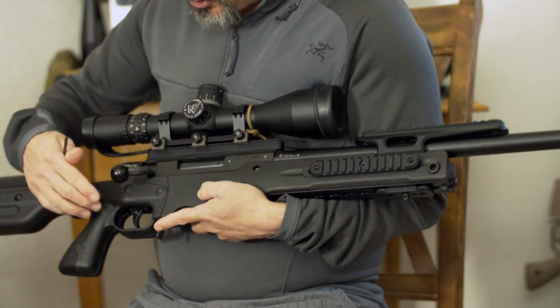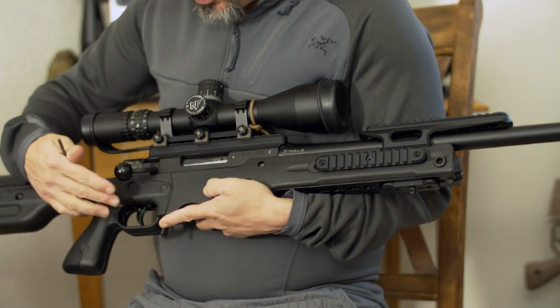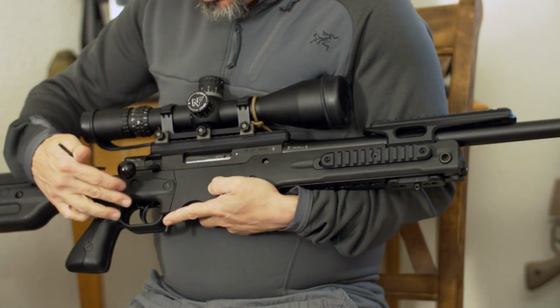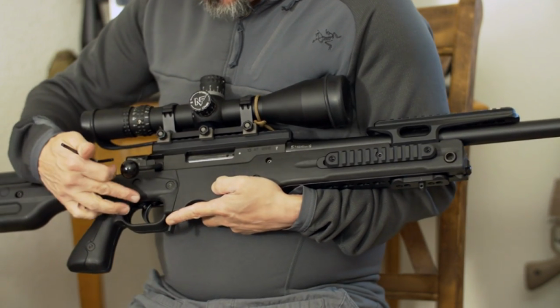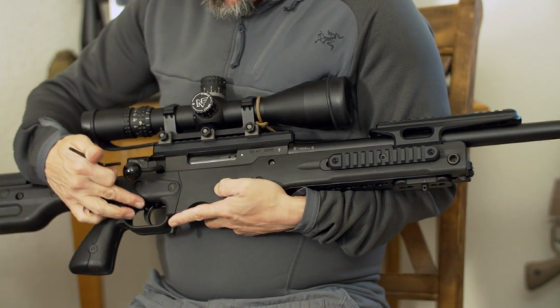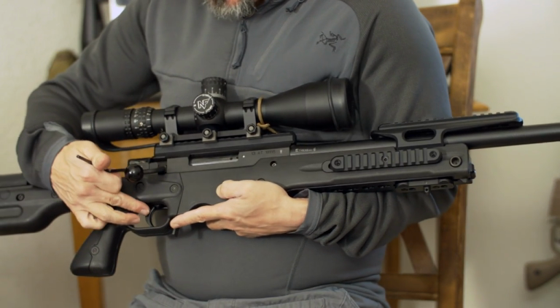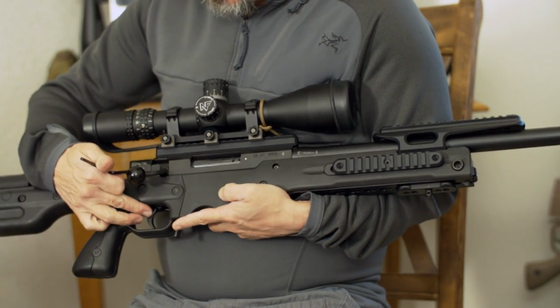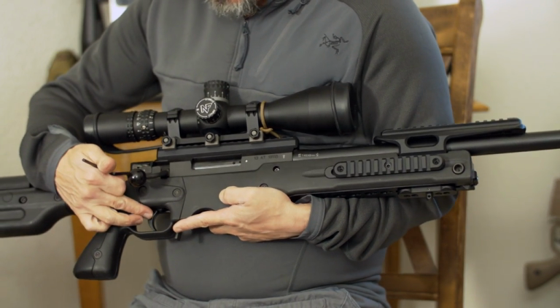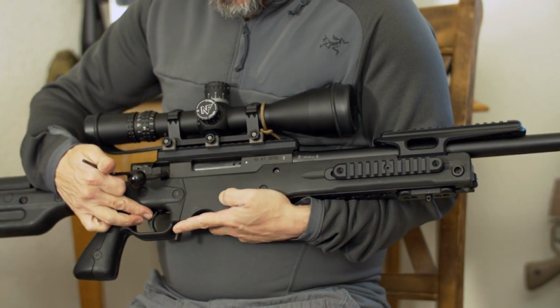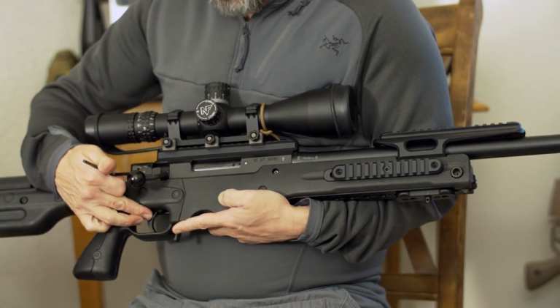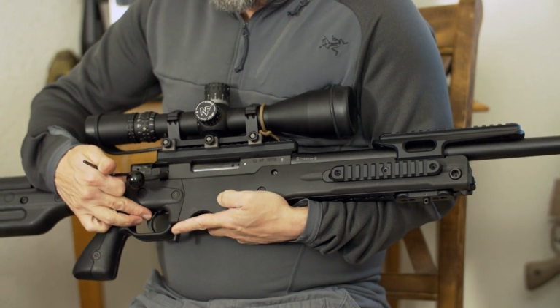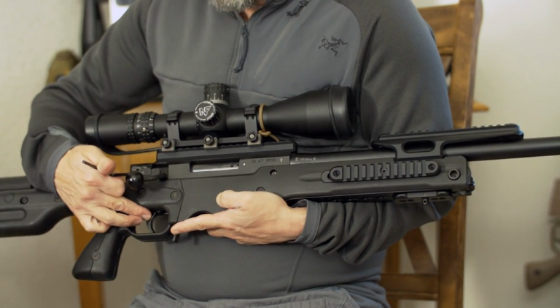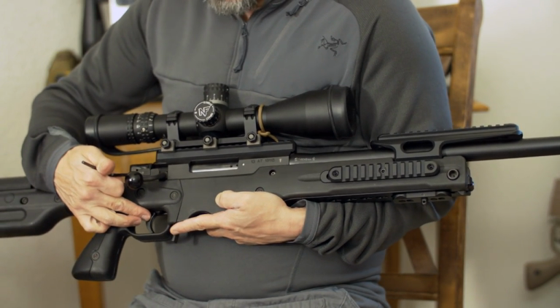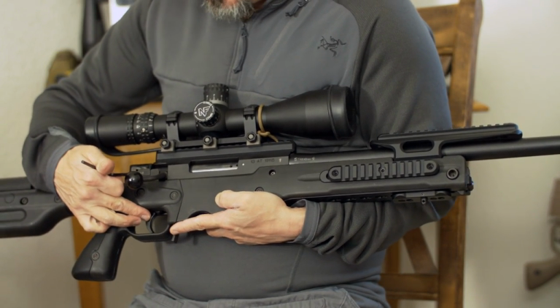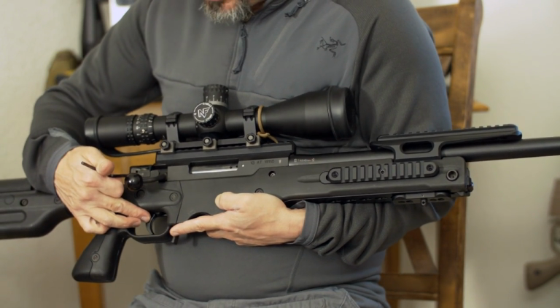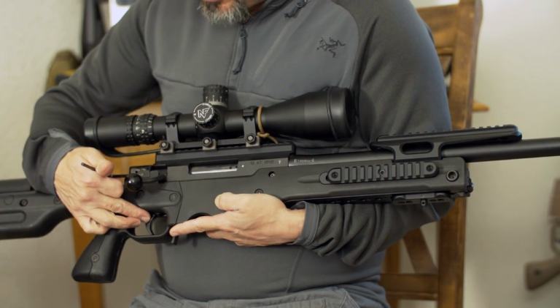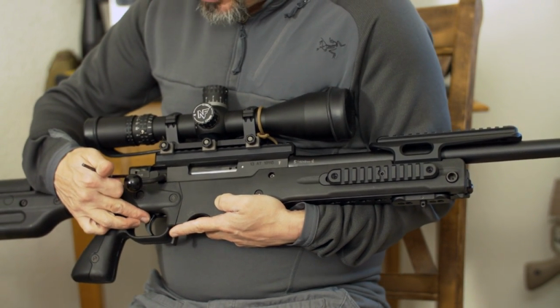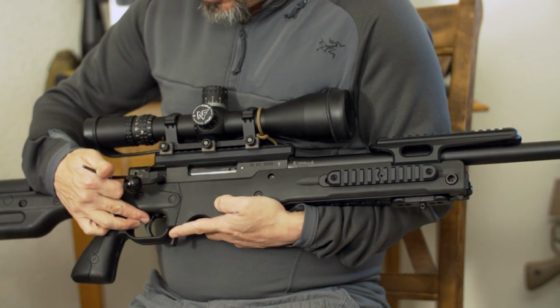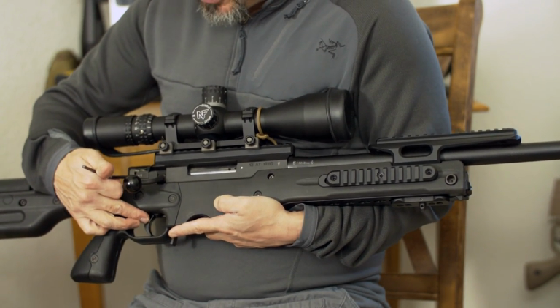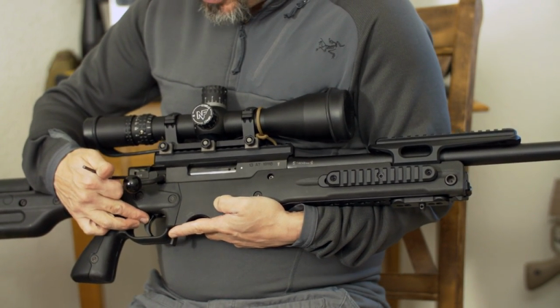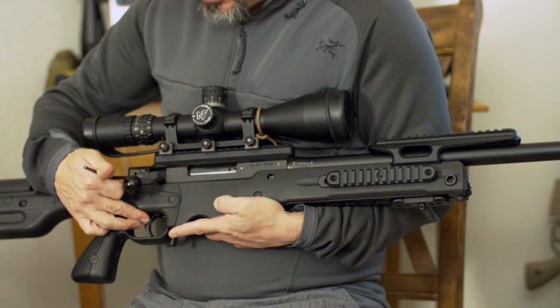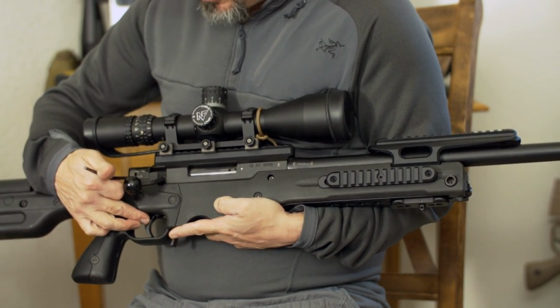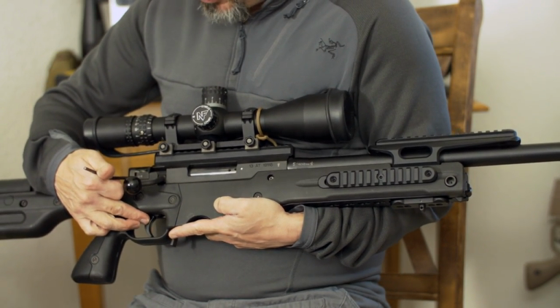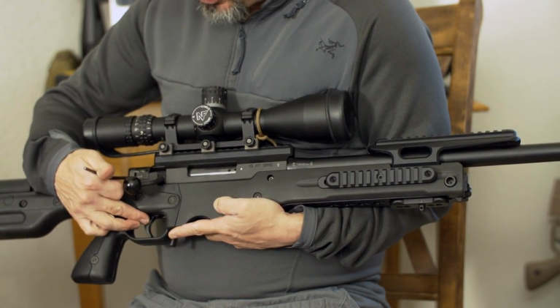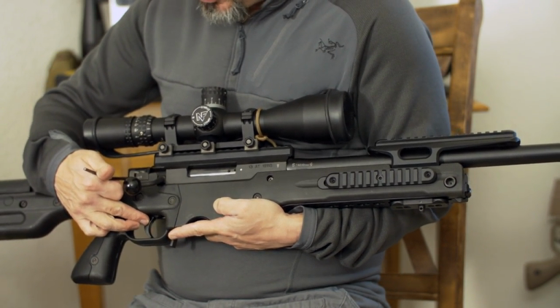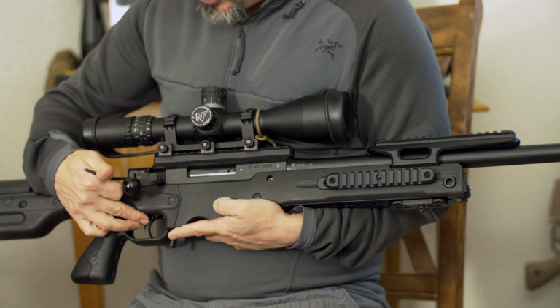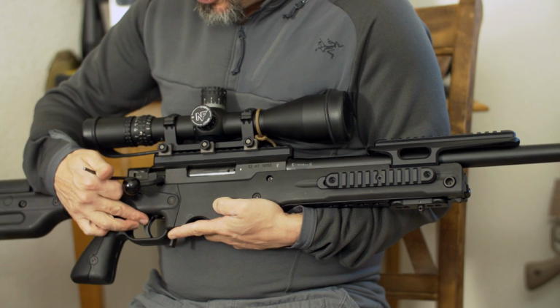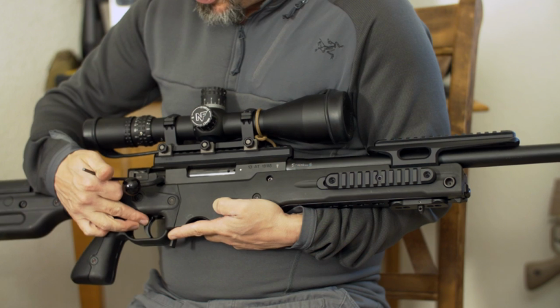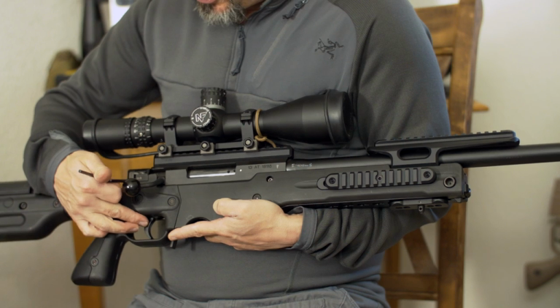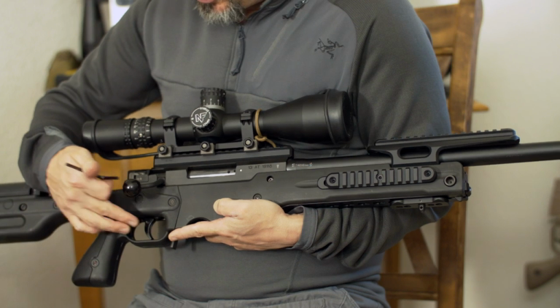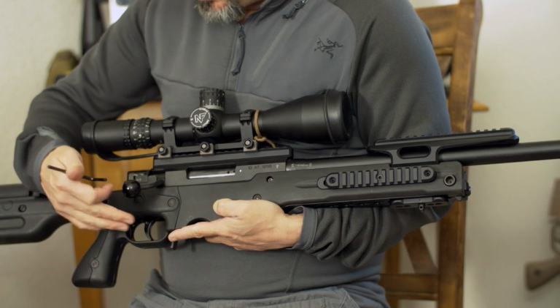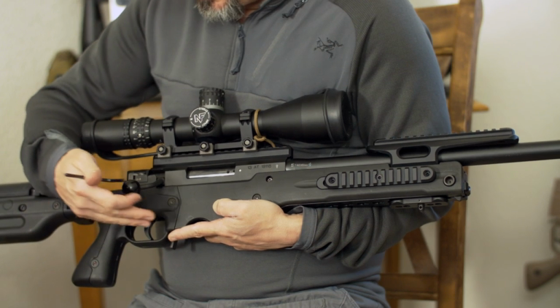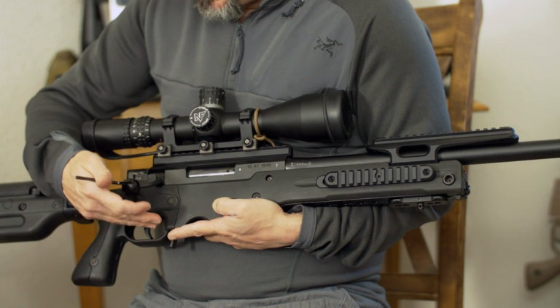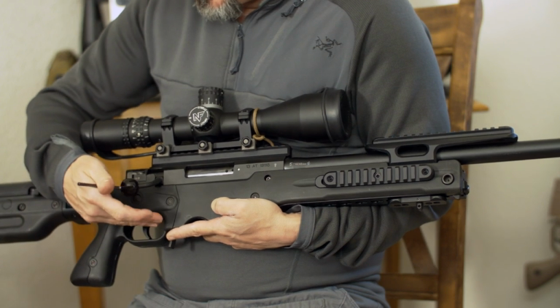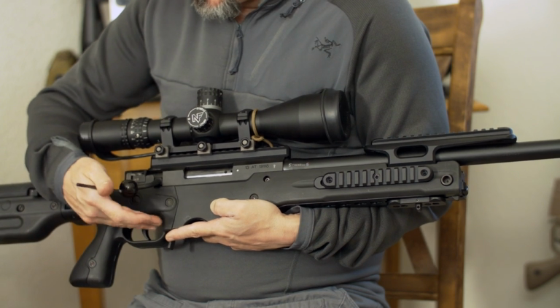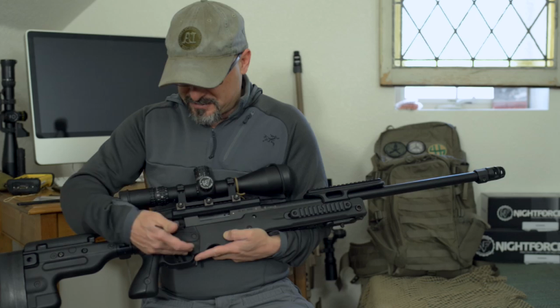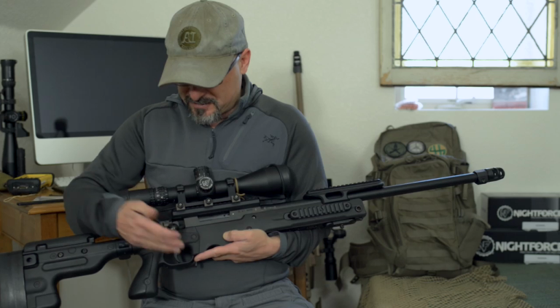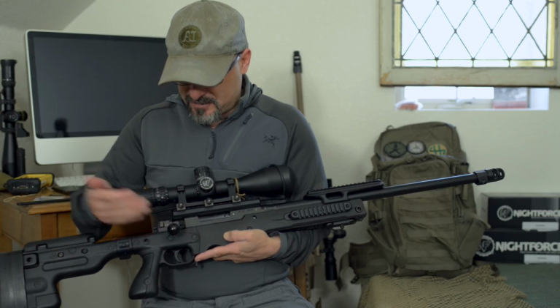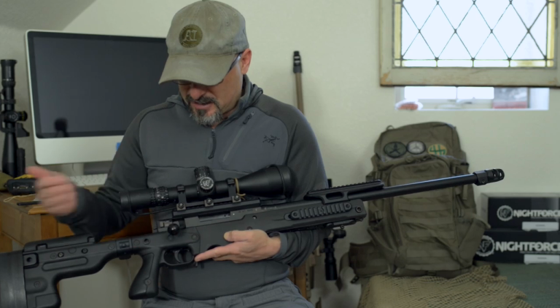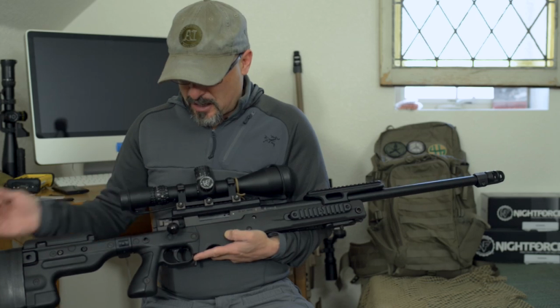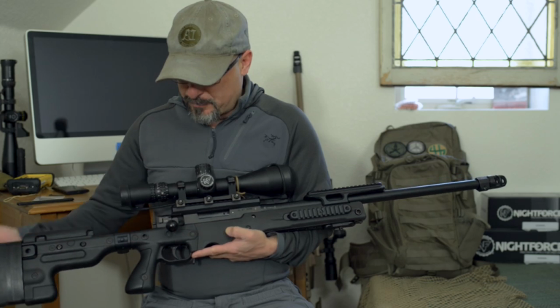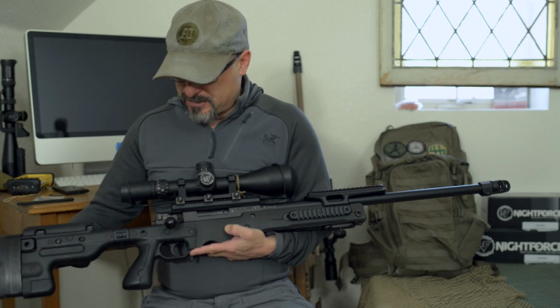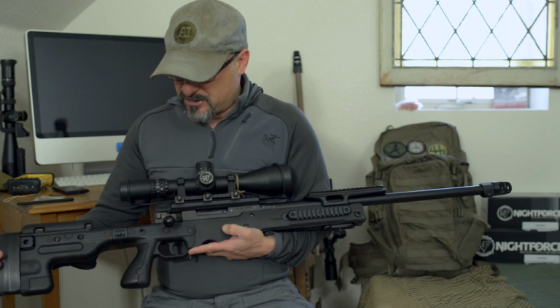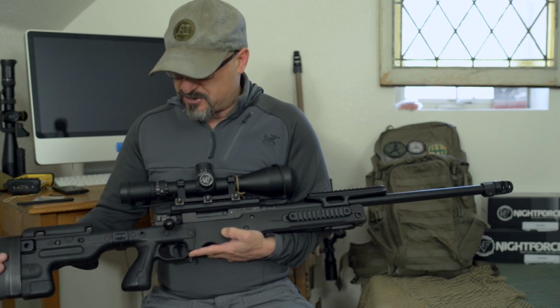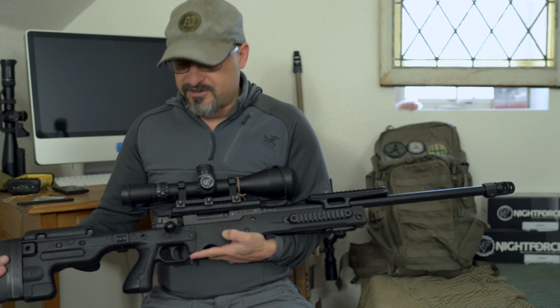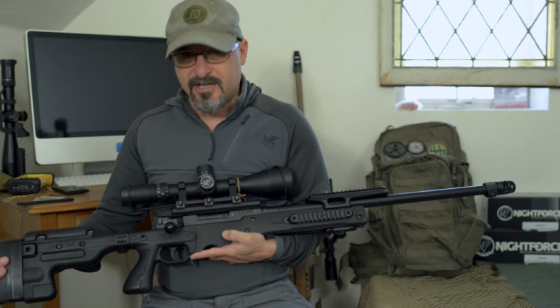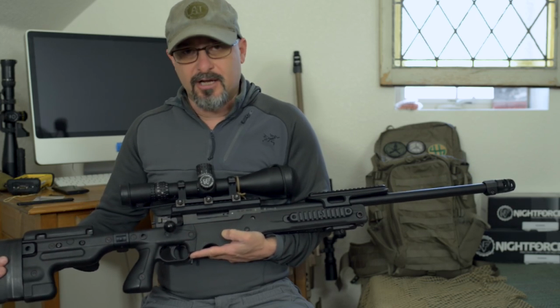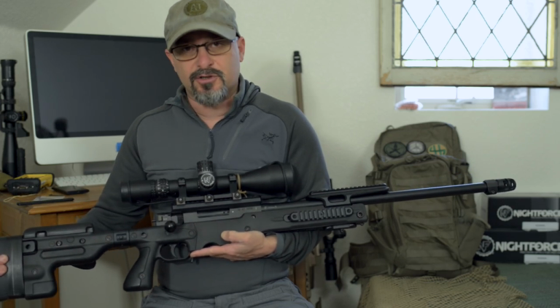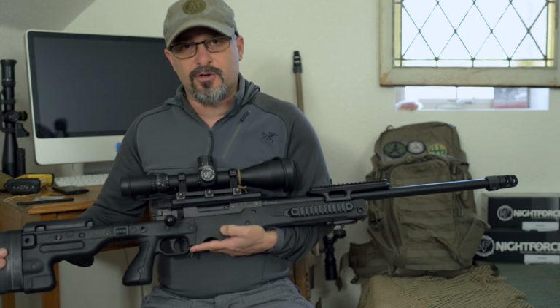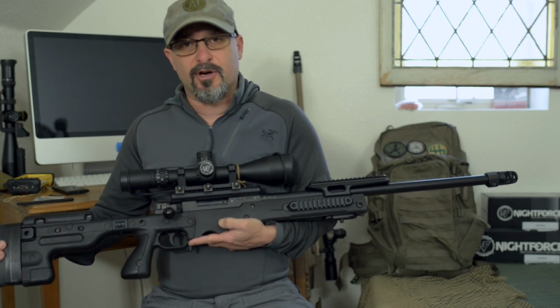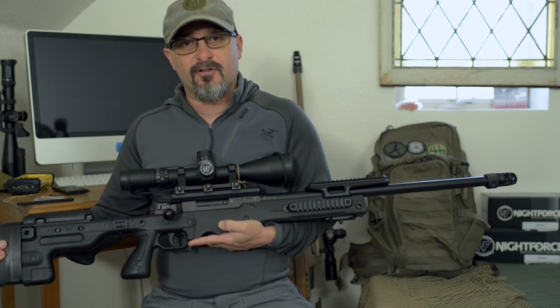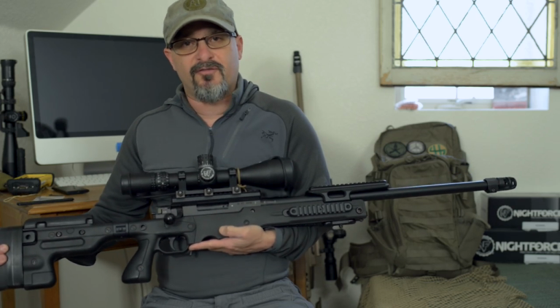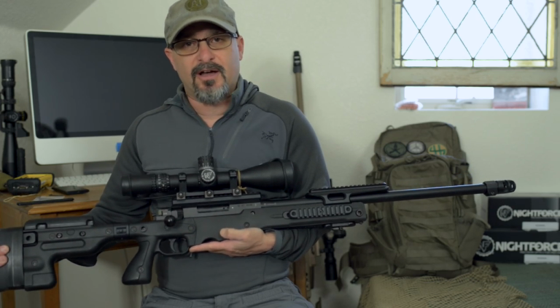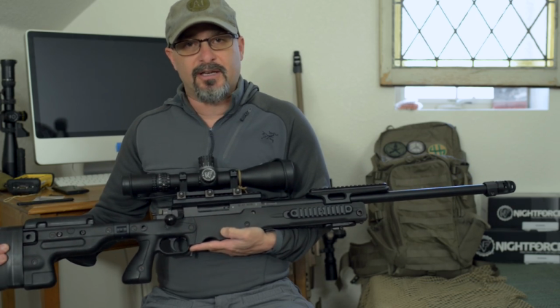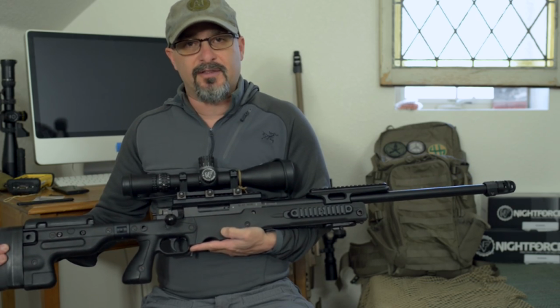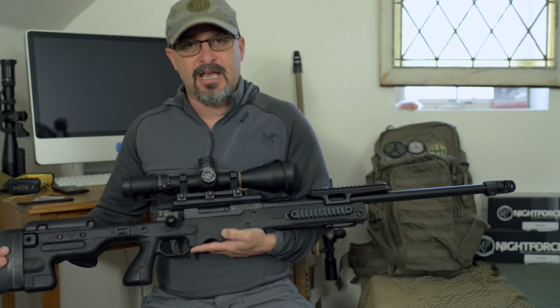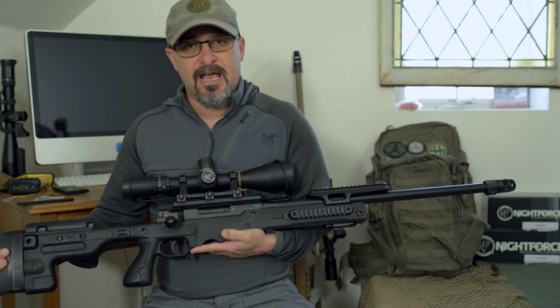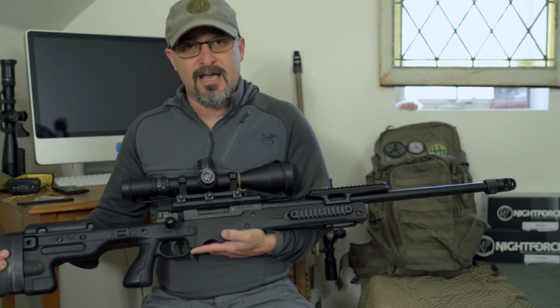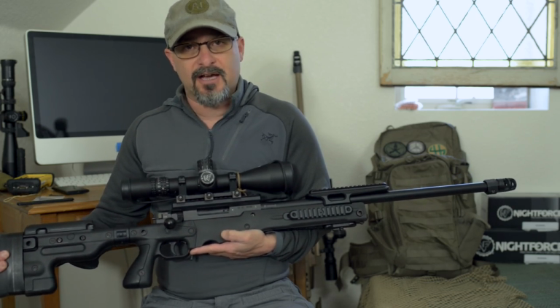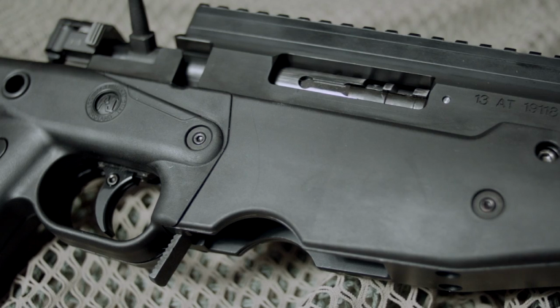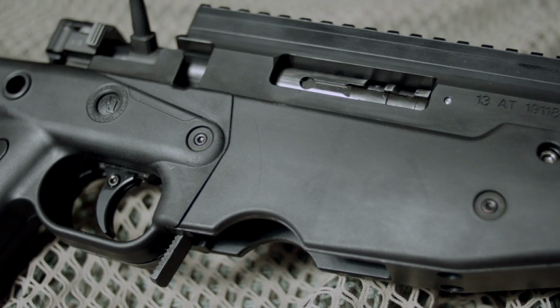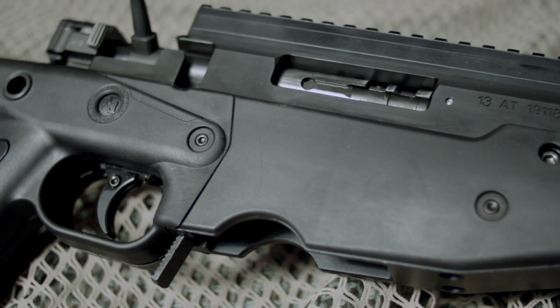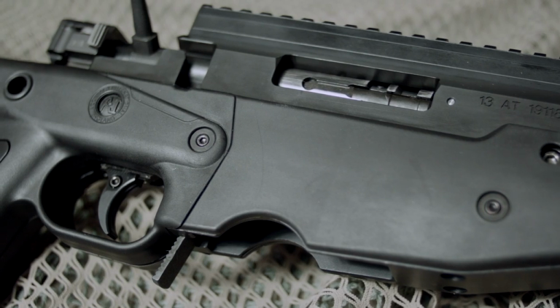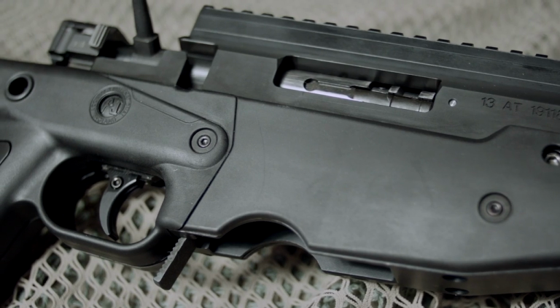We also have the new user adjustable trigger shoe. This is the competition style trigger found on the AX series.